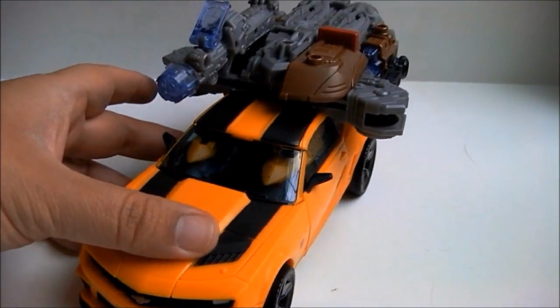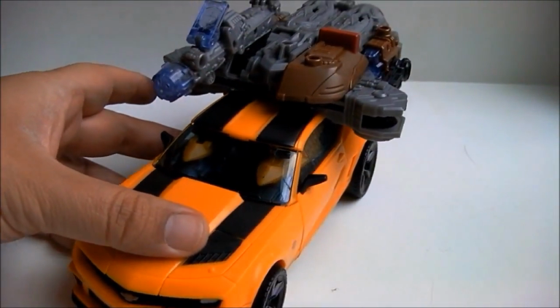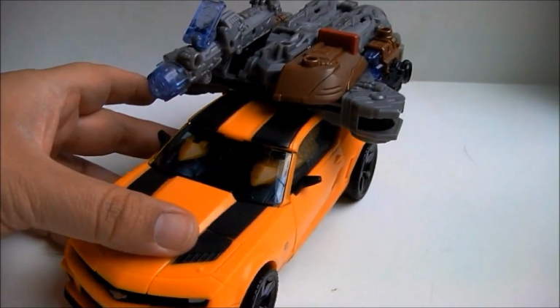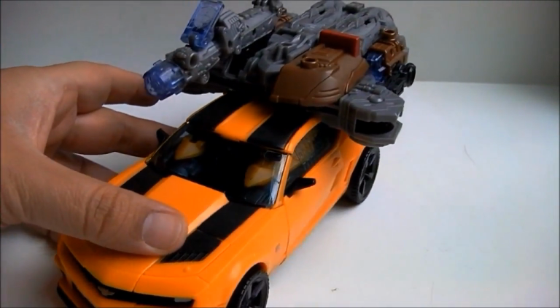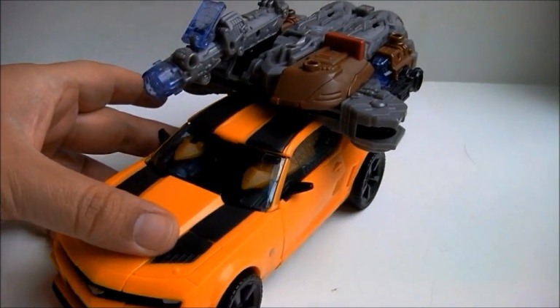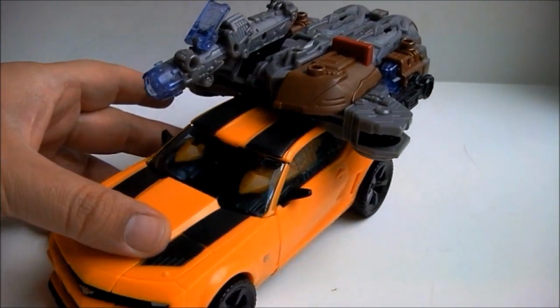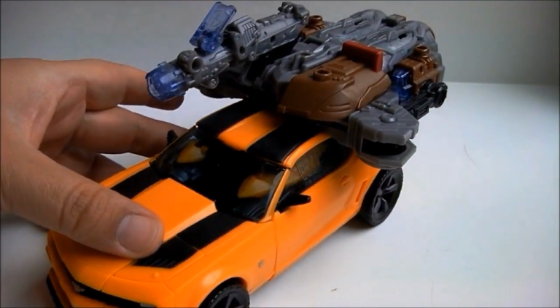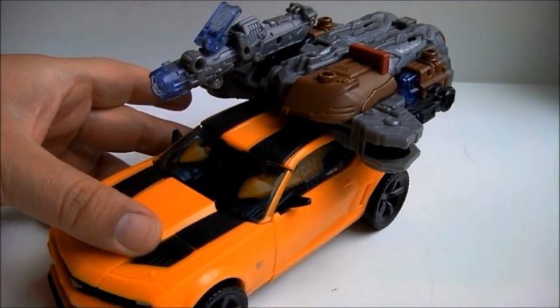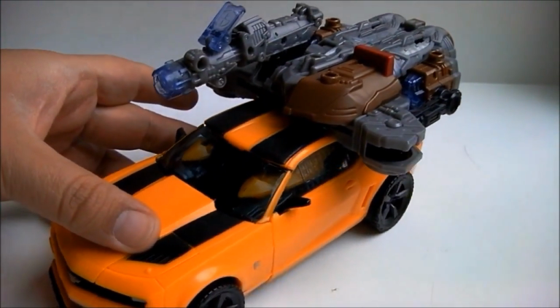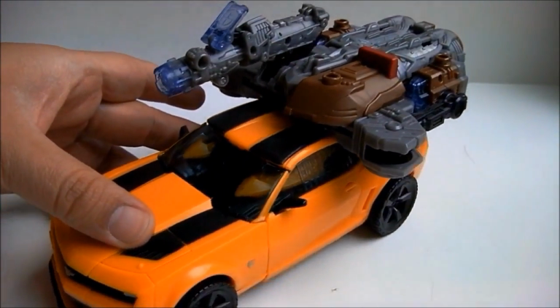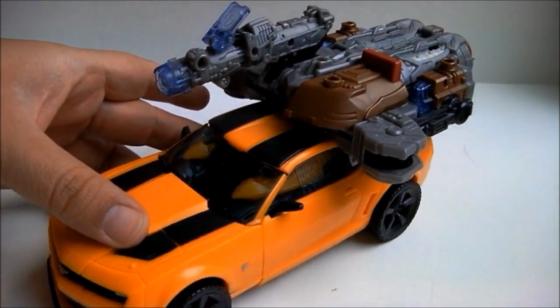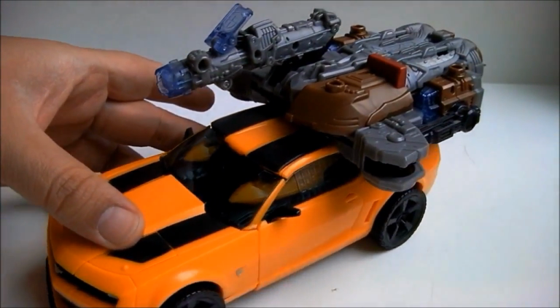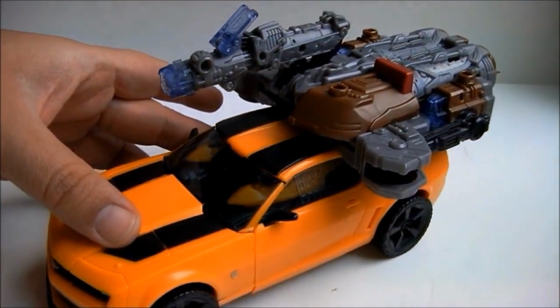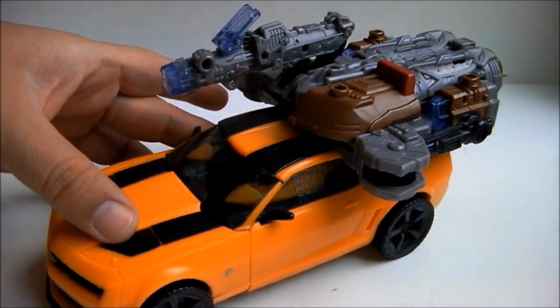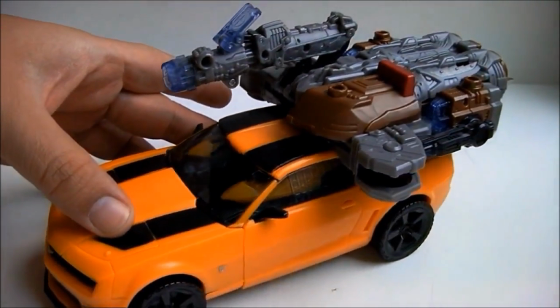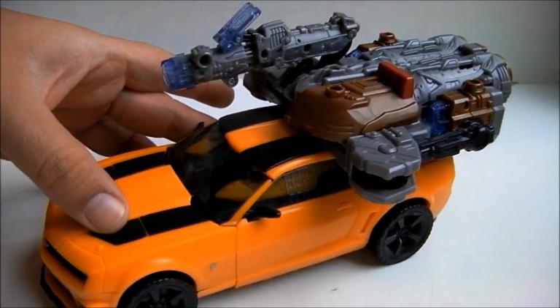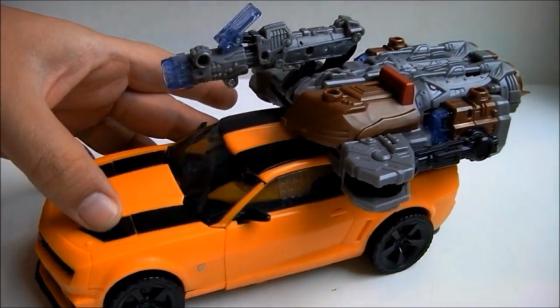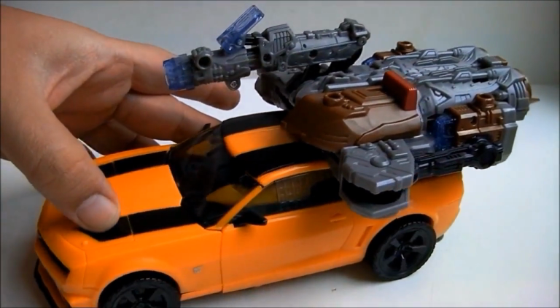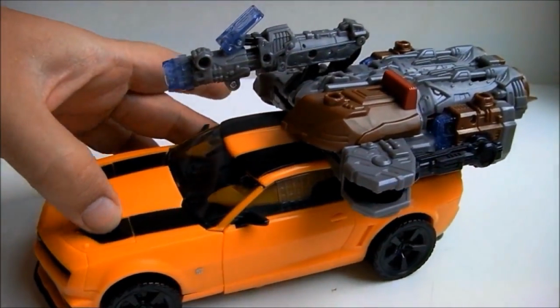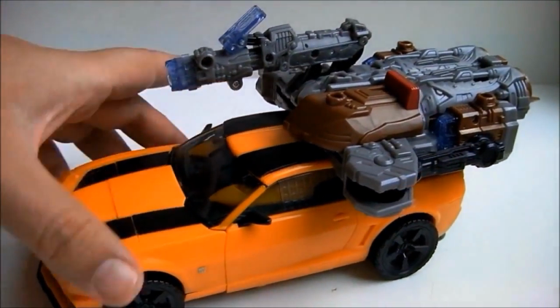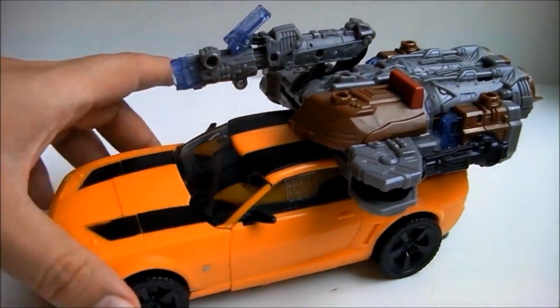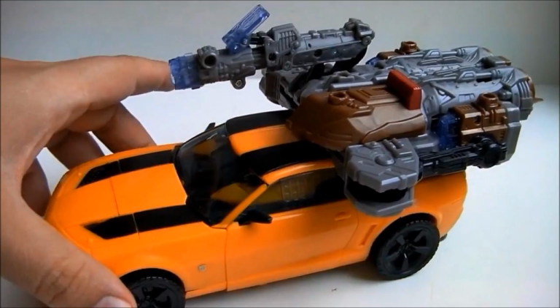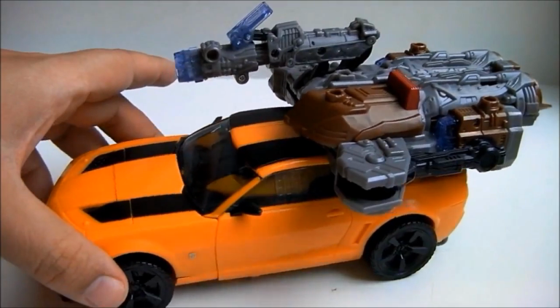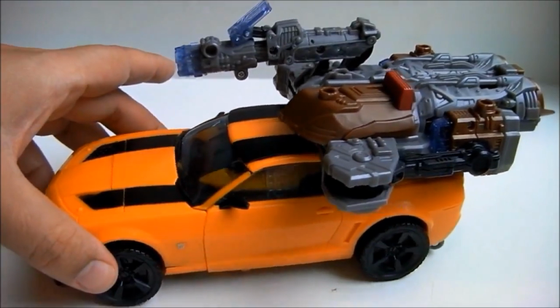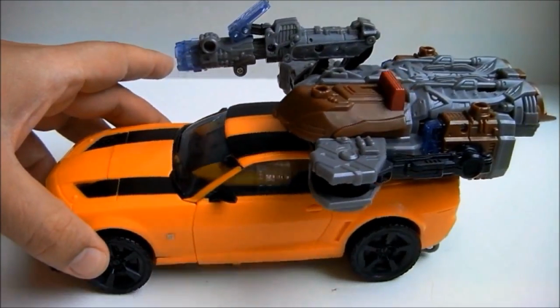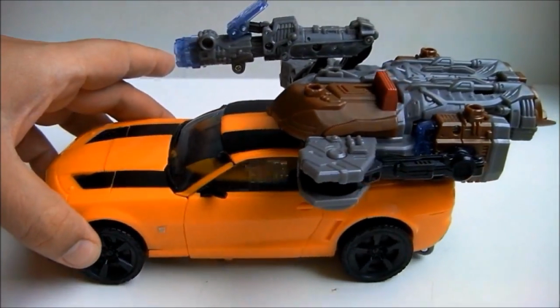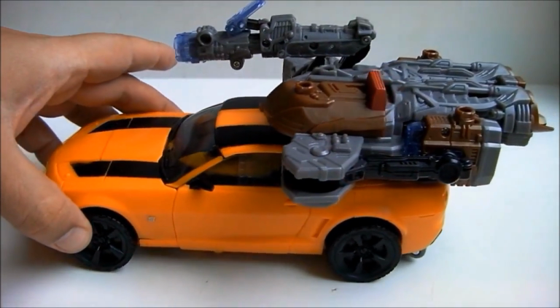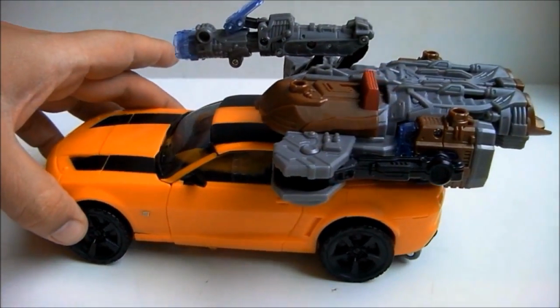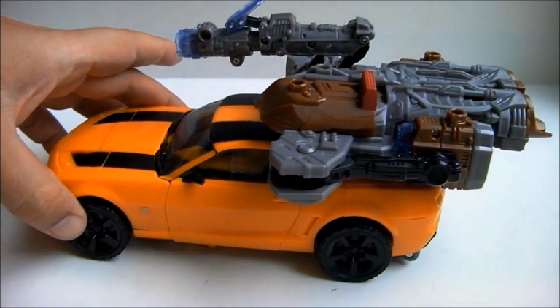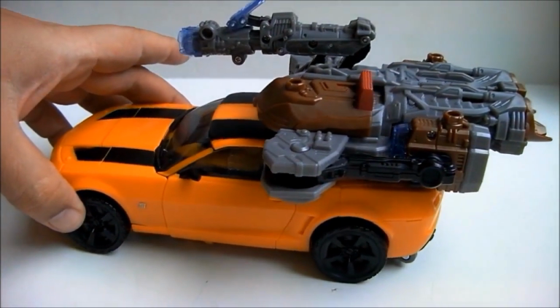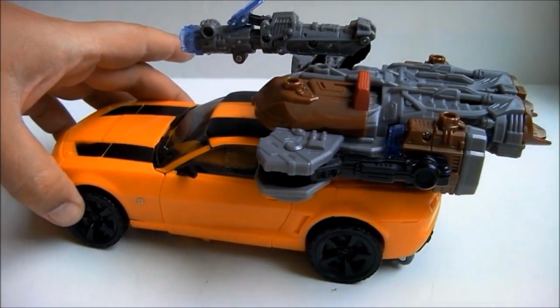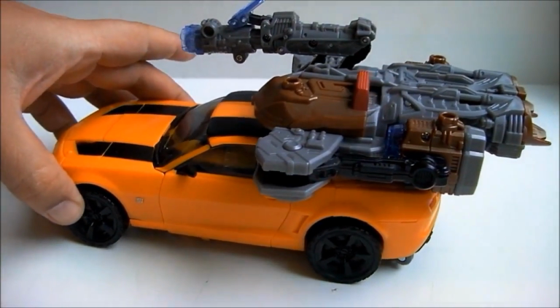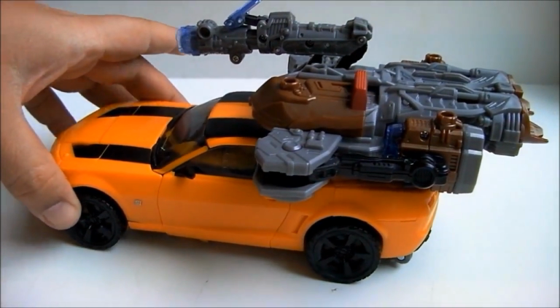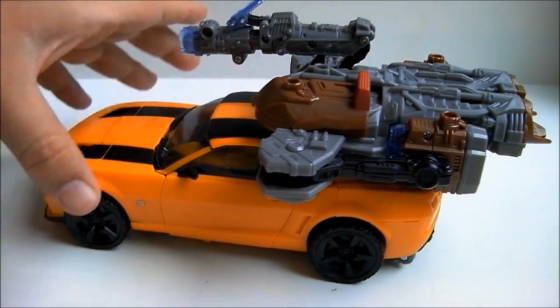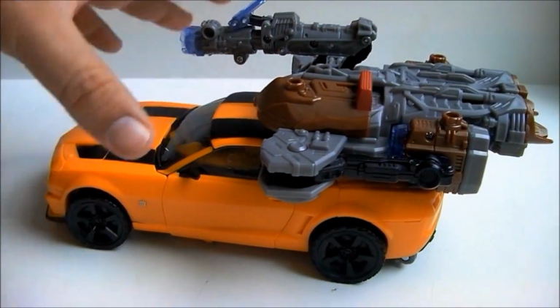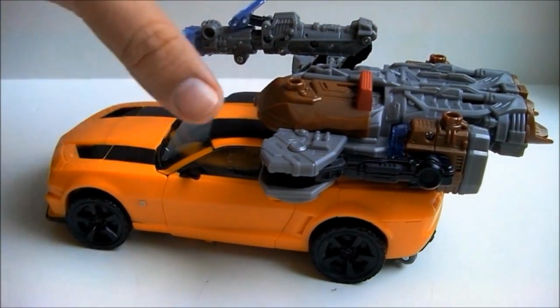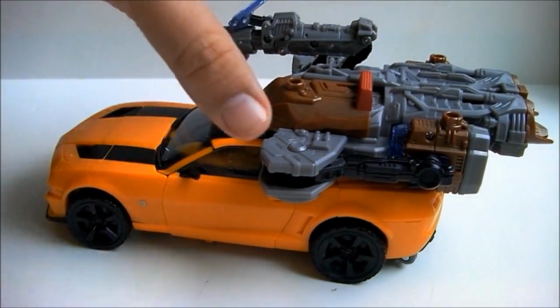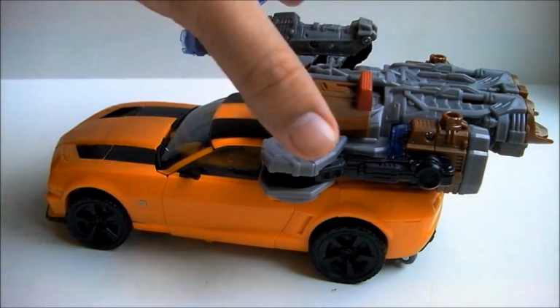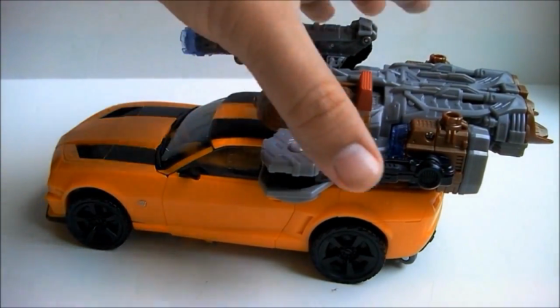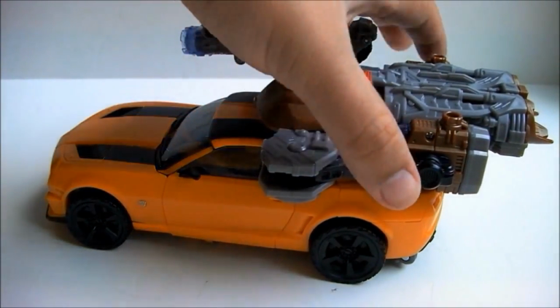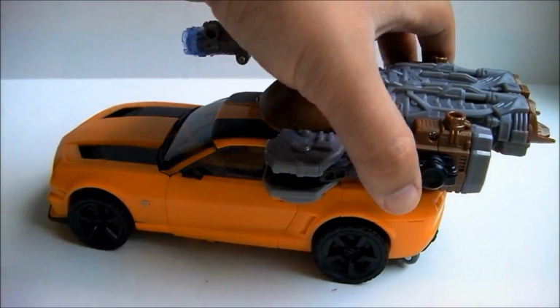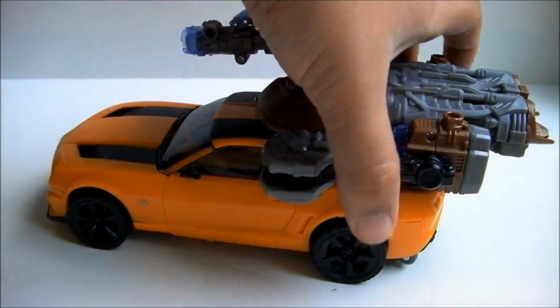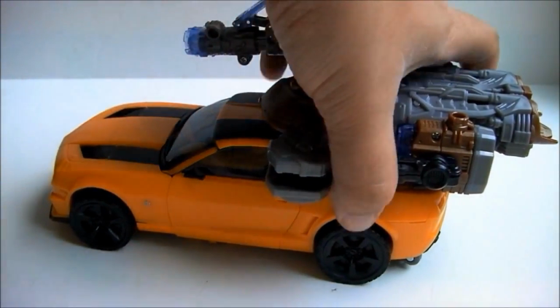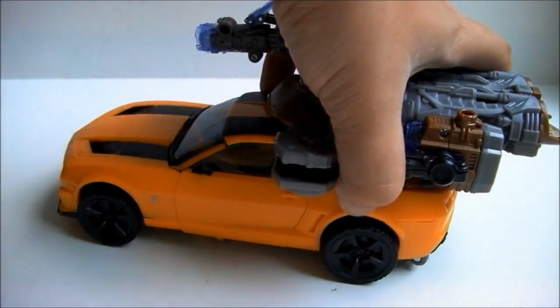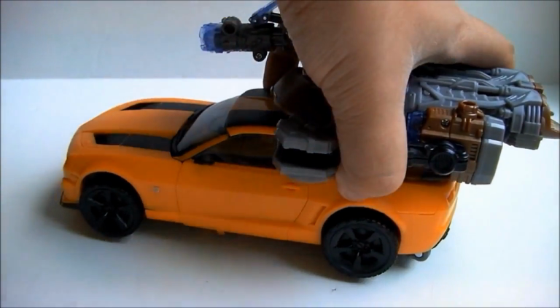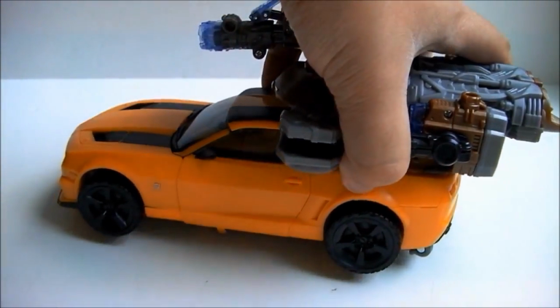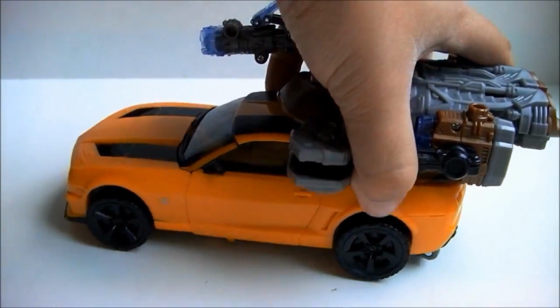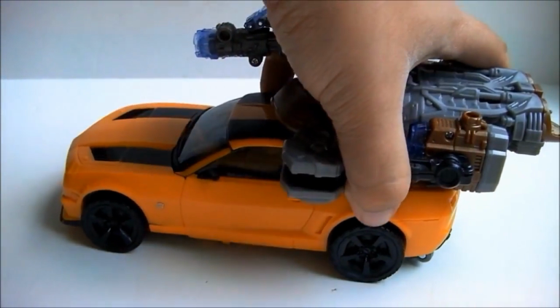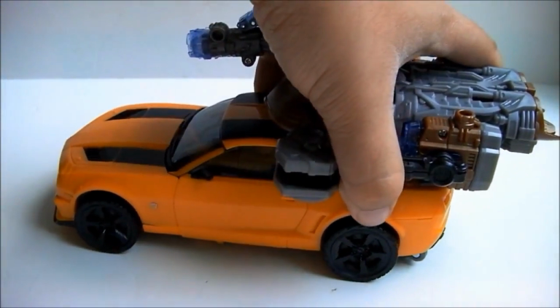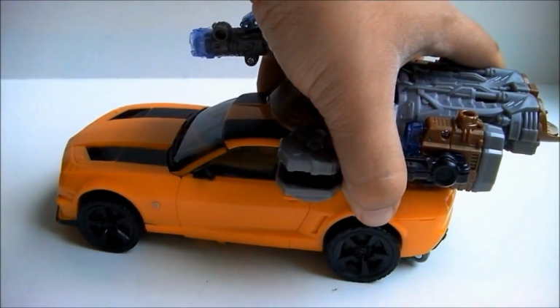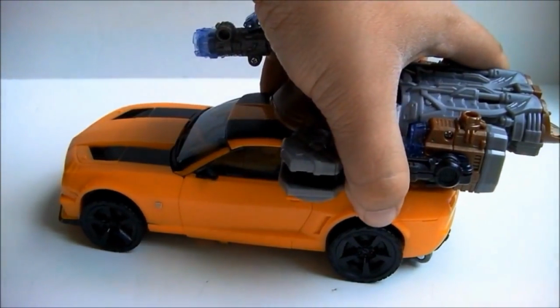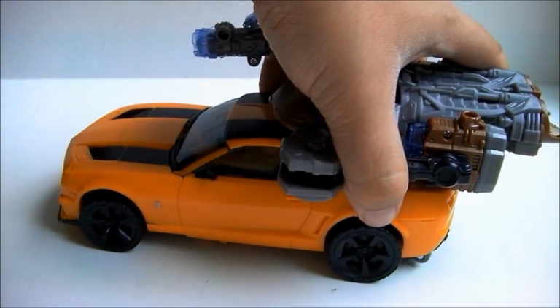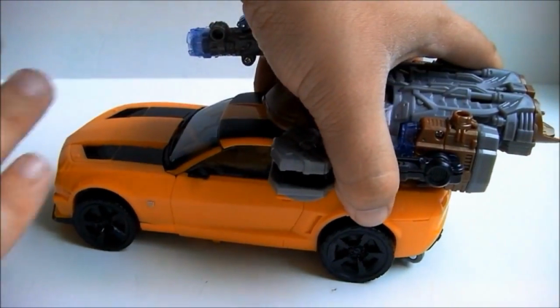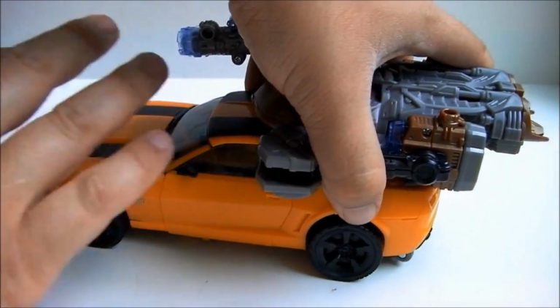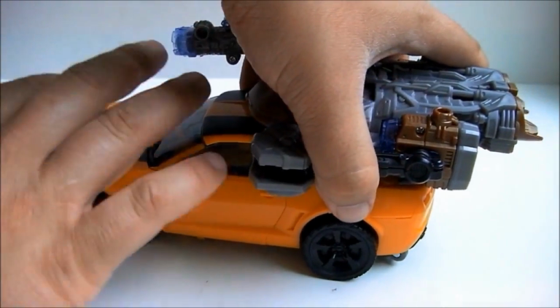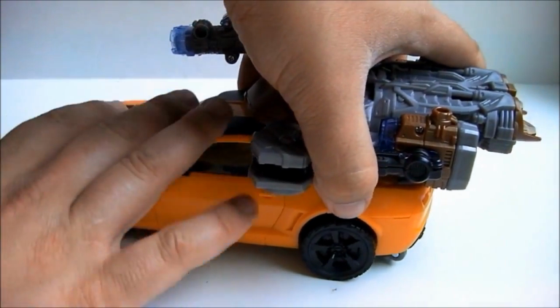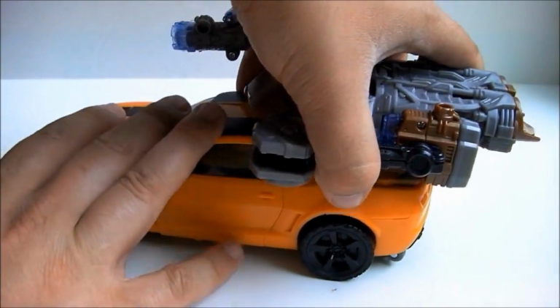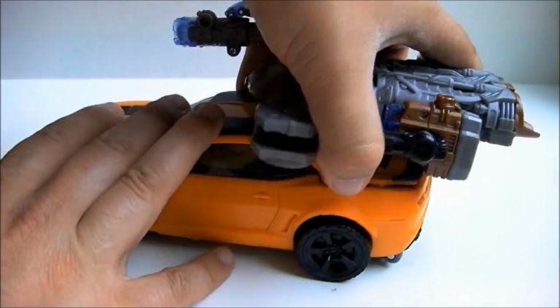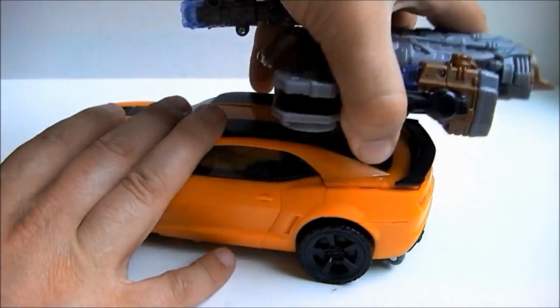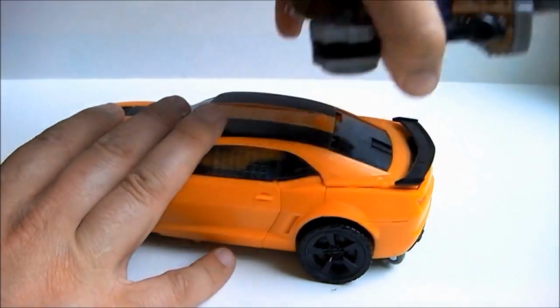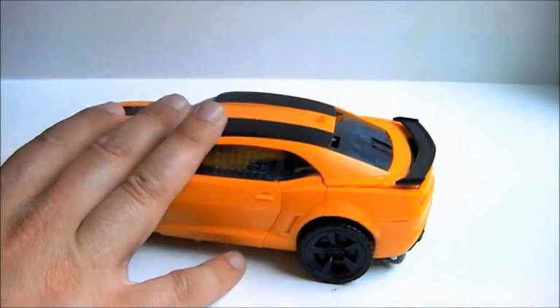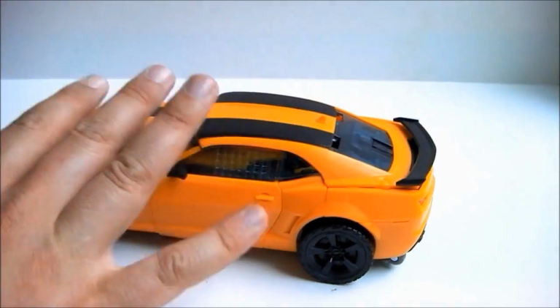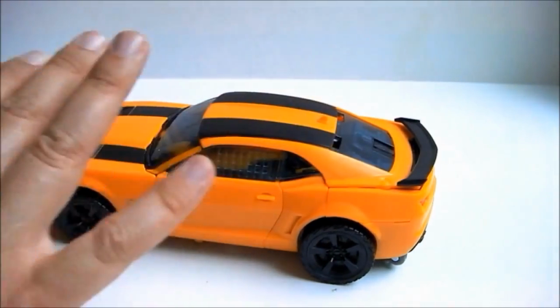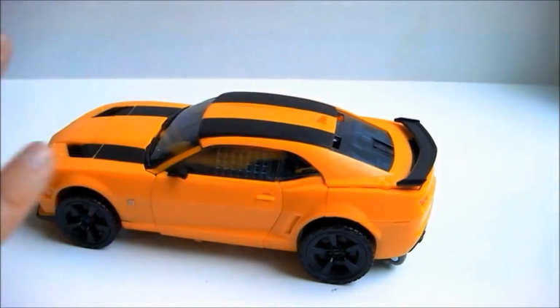Here he is in vehicle mode with the Mech Tech weapon. It looks silly. I don't like it in this mode, so I will remove it.